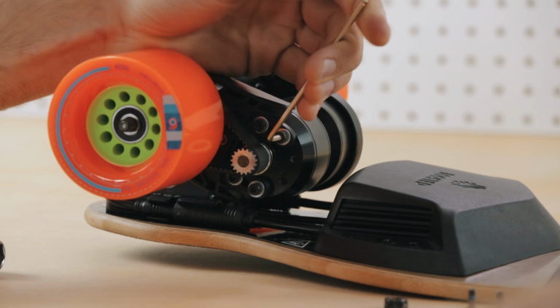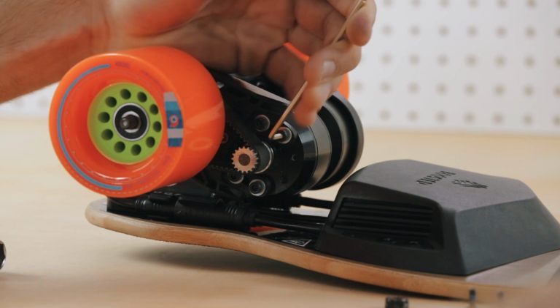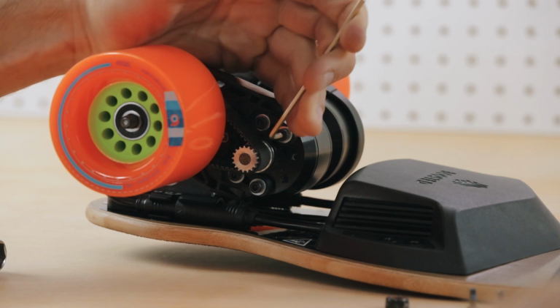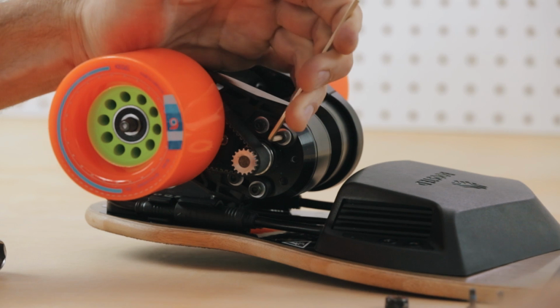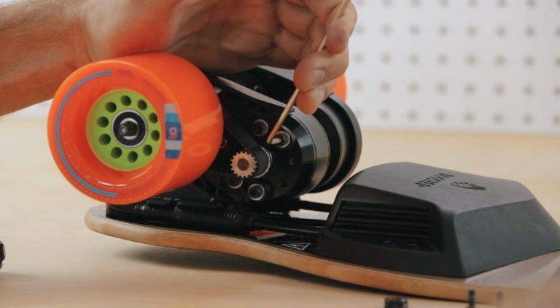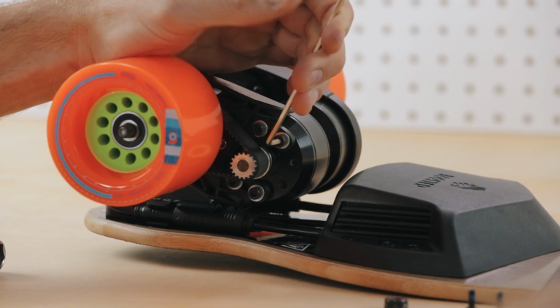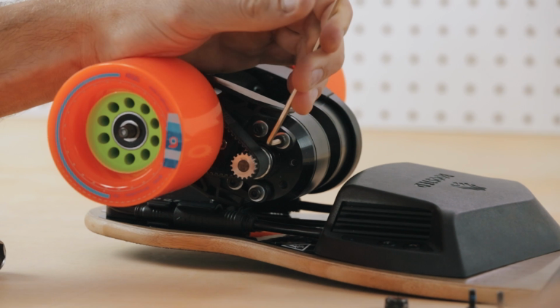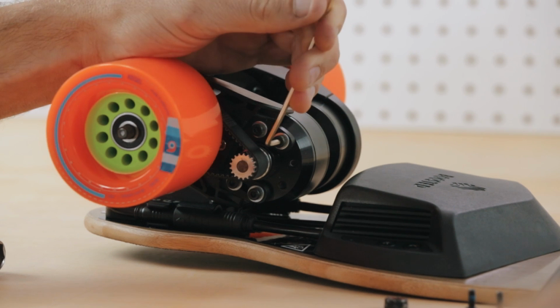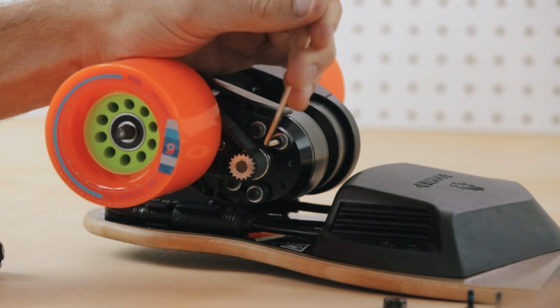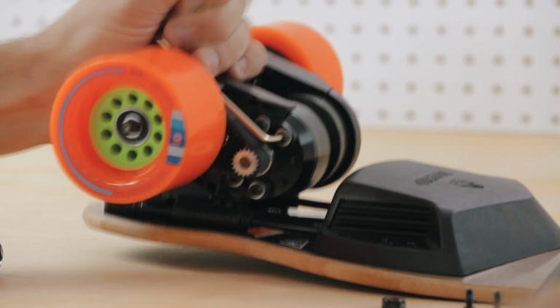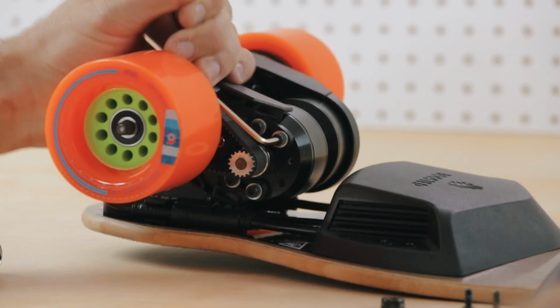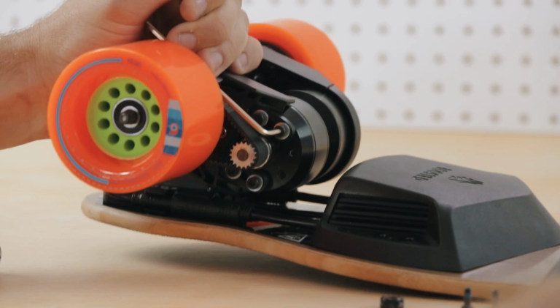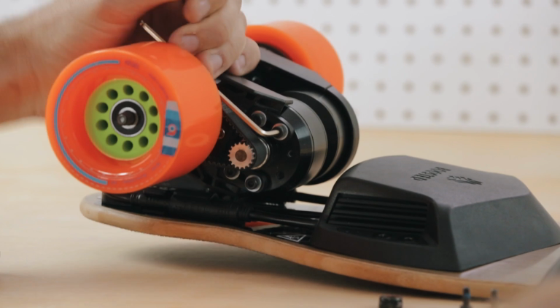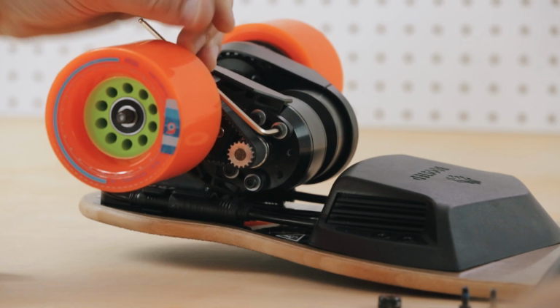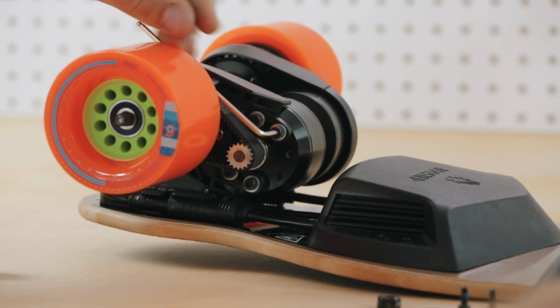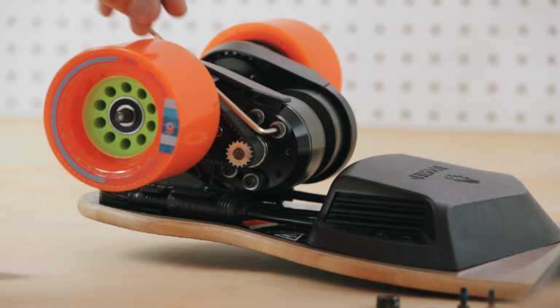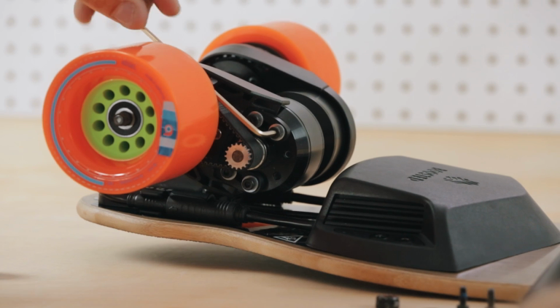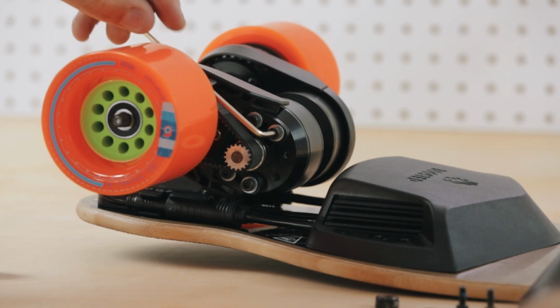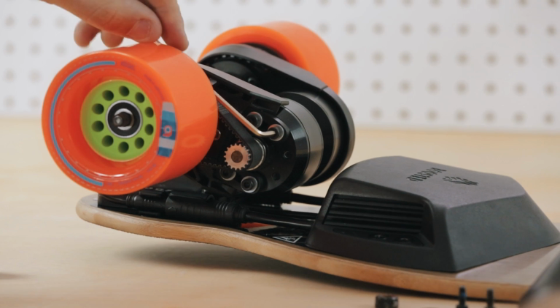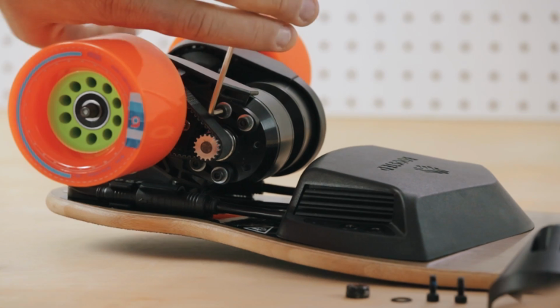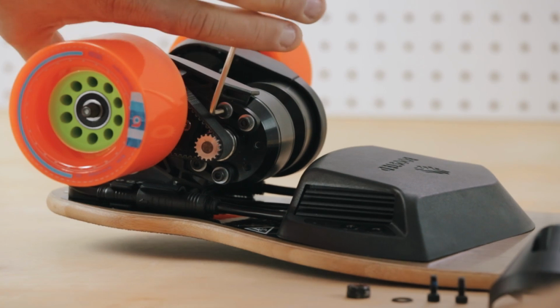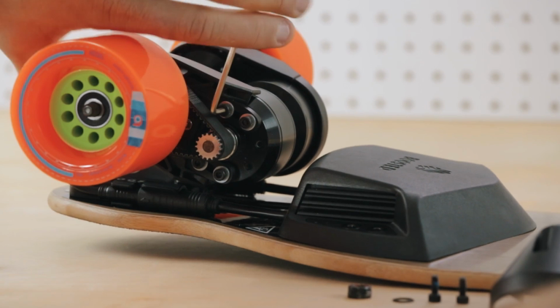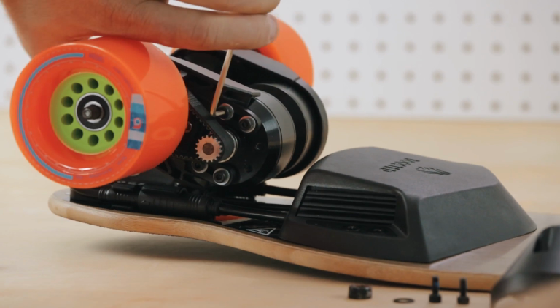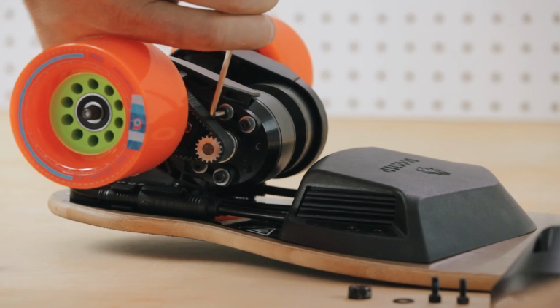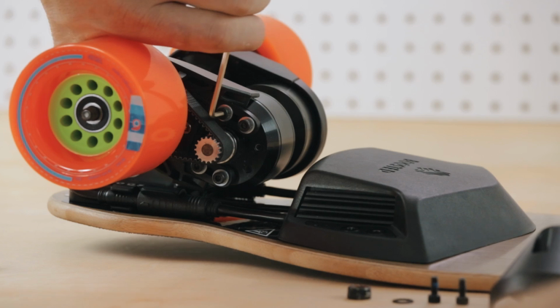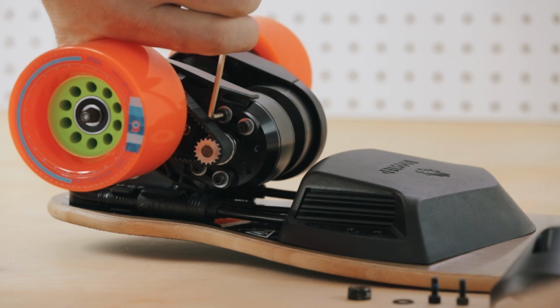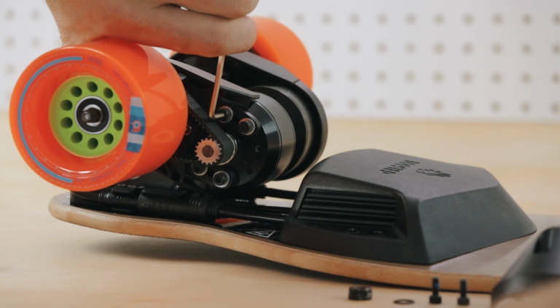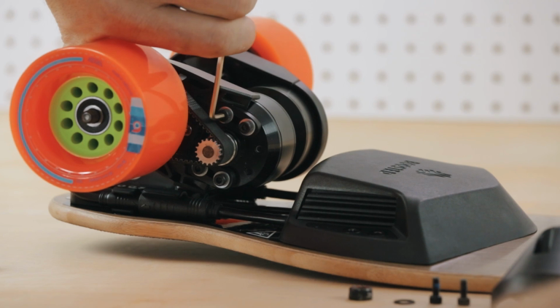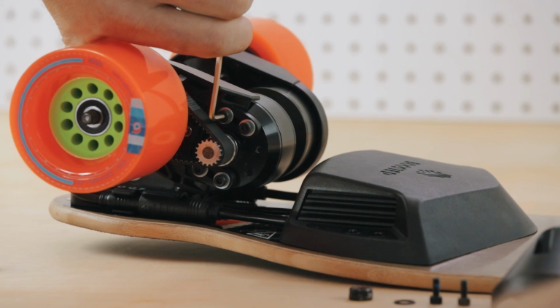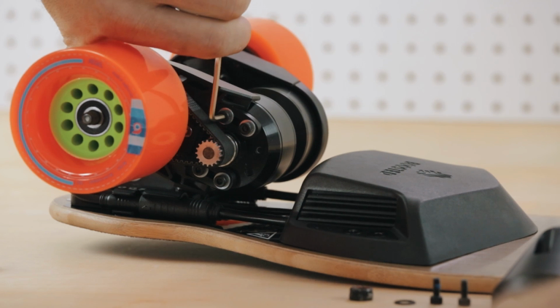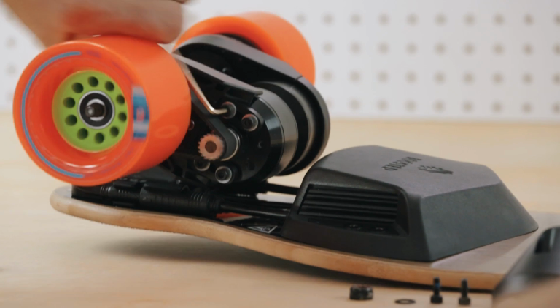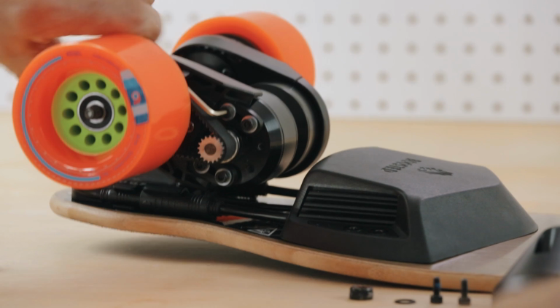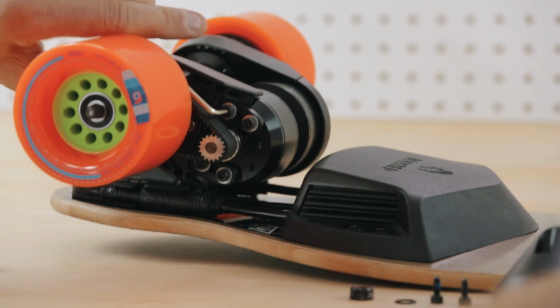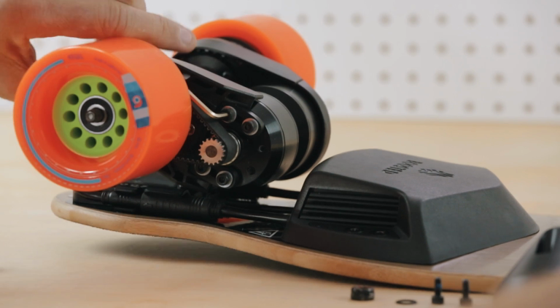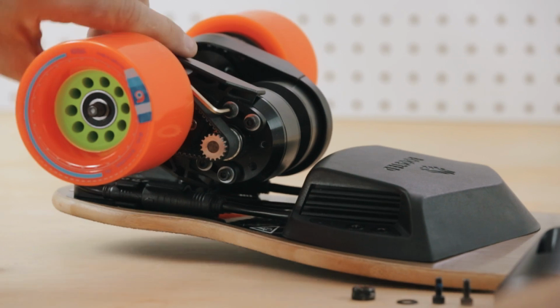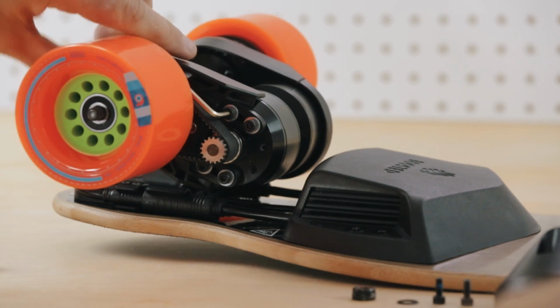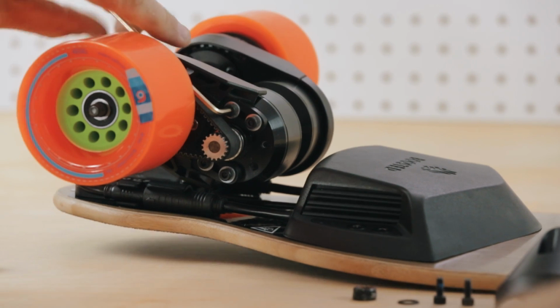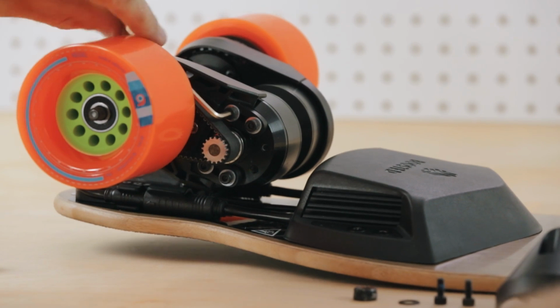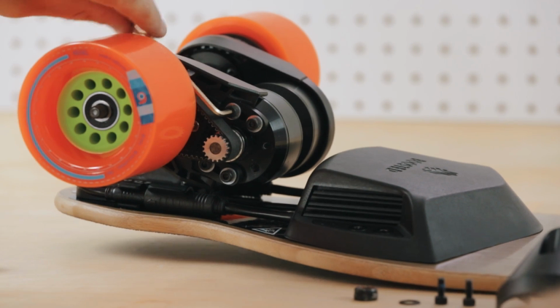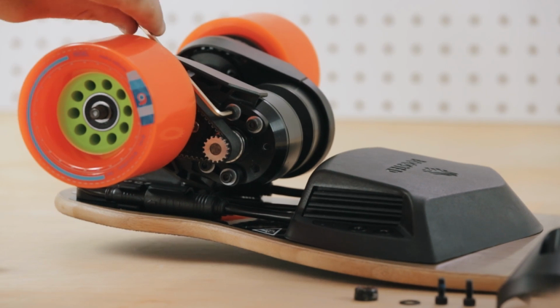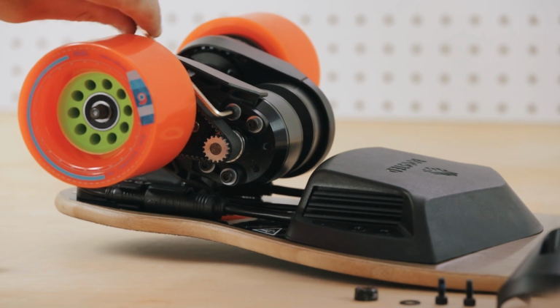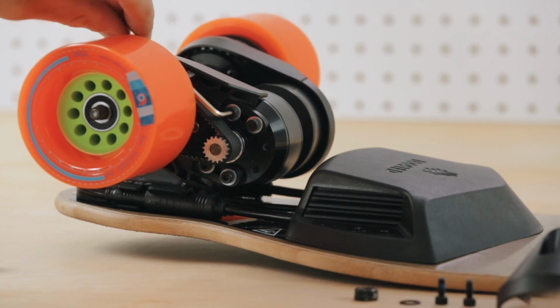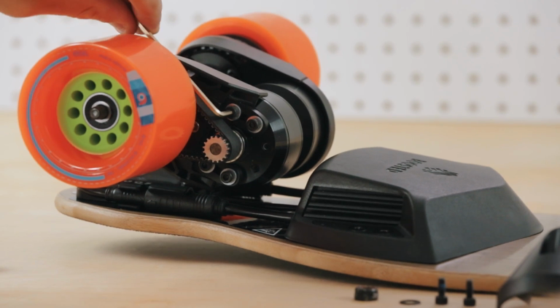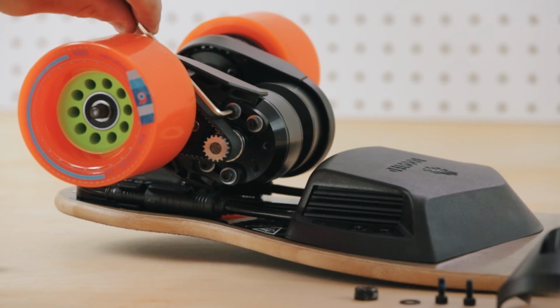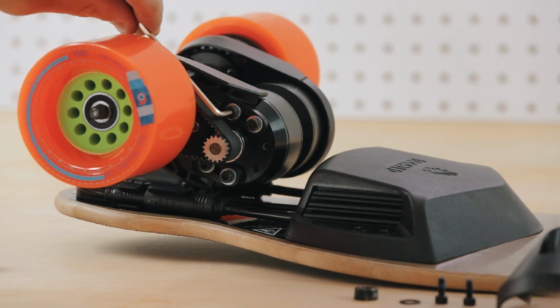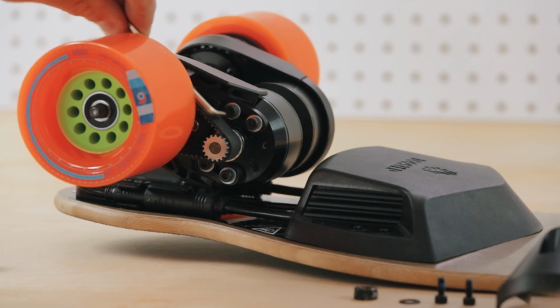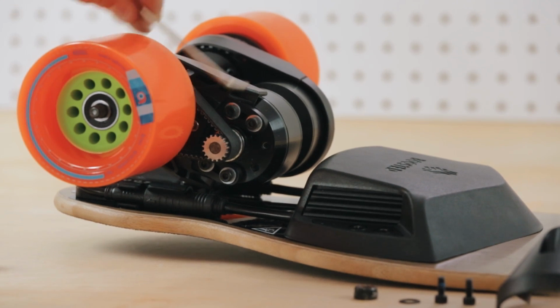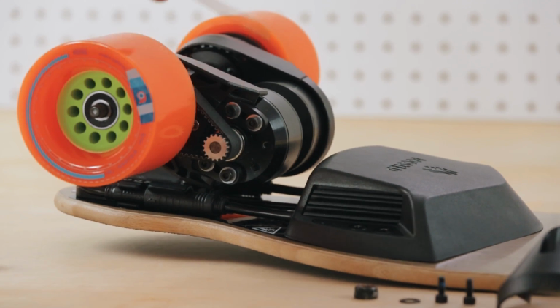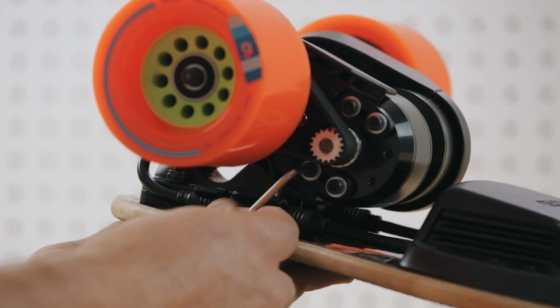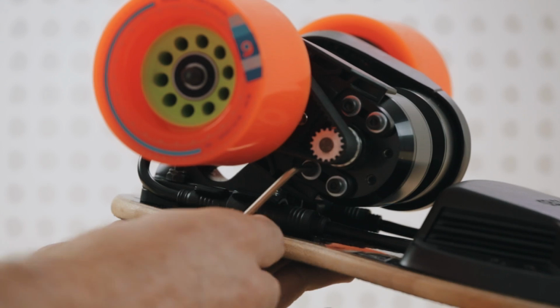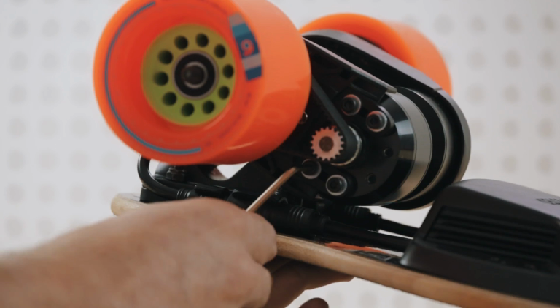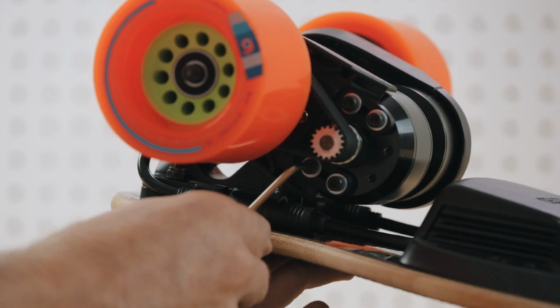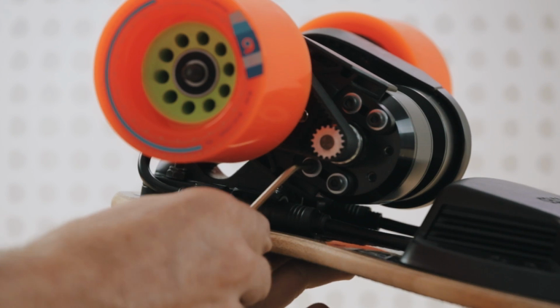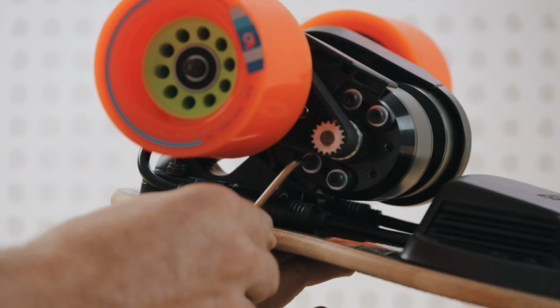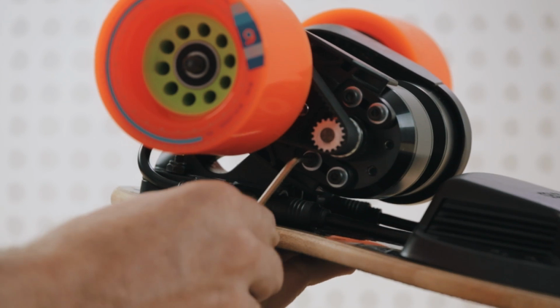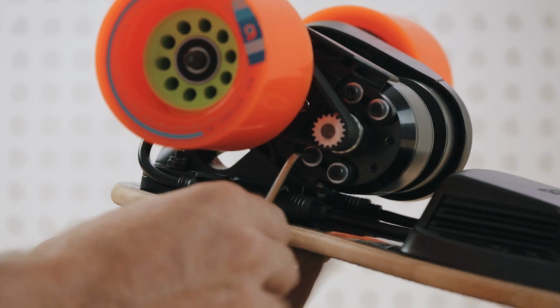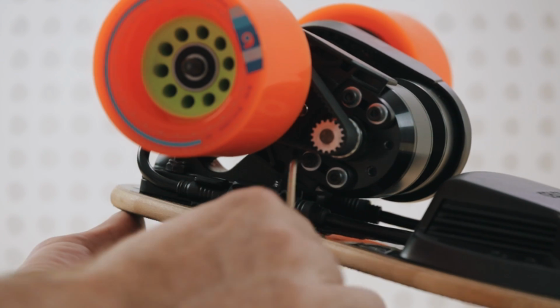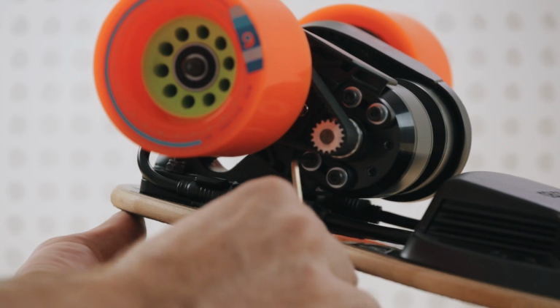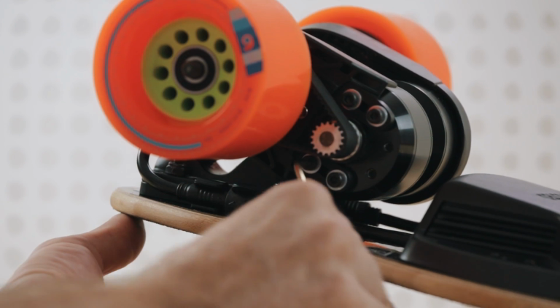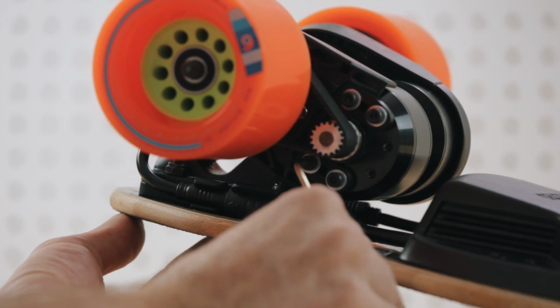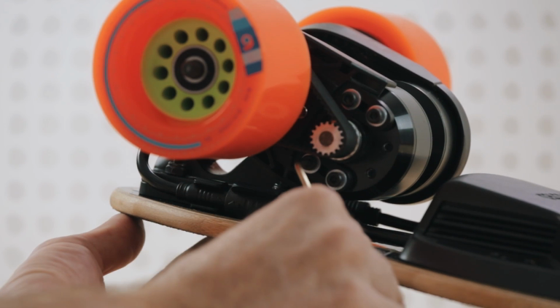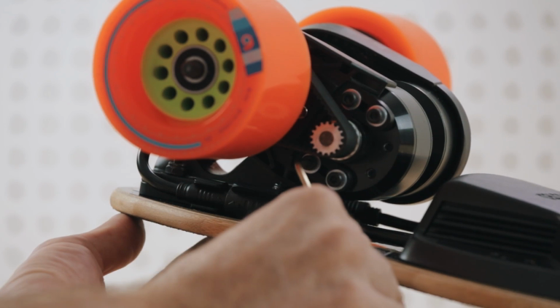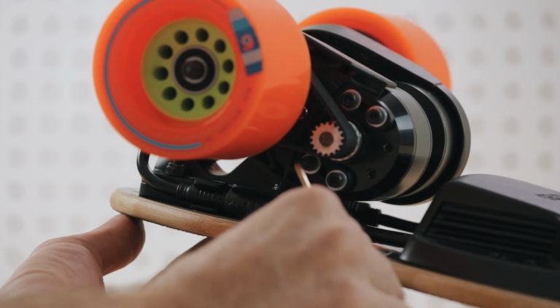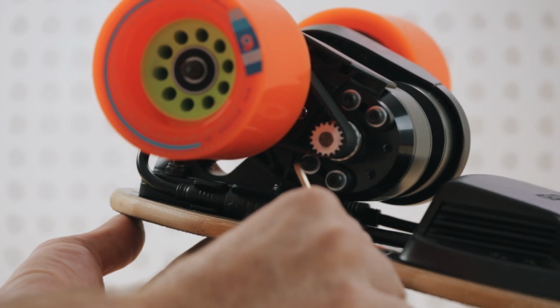Loosen the four motor screws on your motor mounts exactly a quarter turn until the motor can slide freely up and down the motor mount.